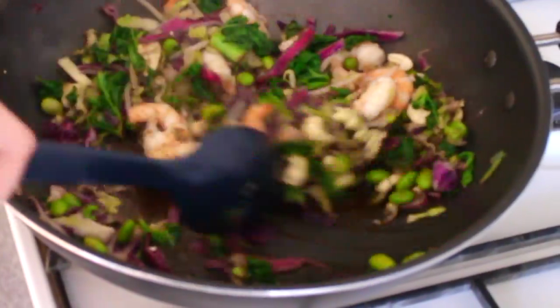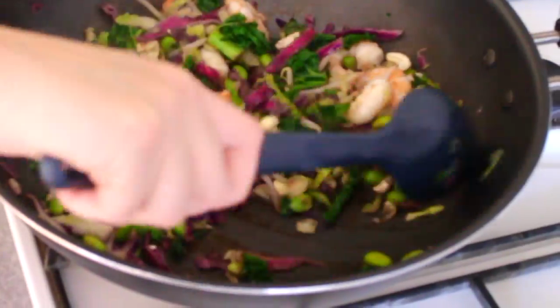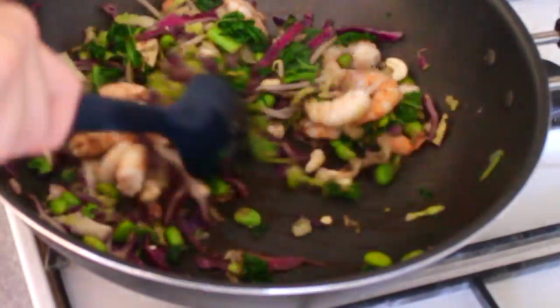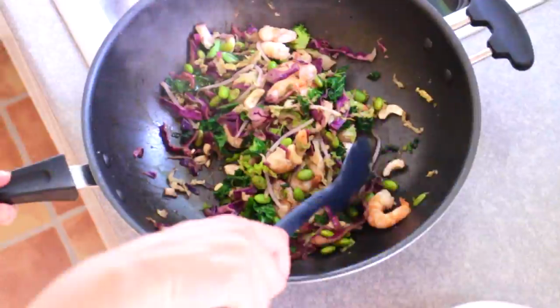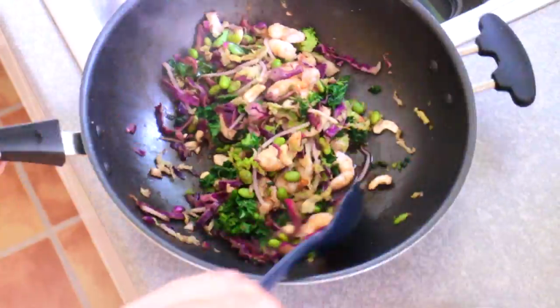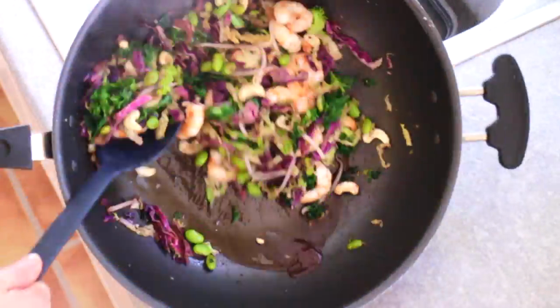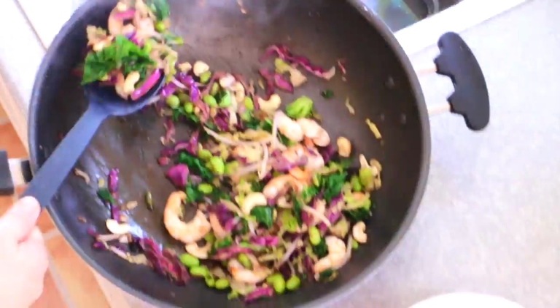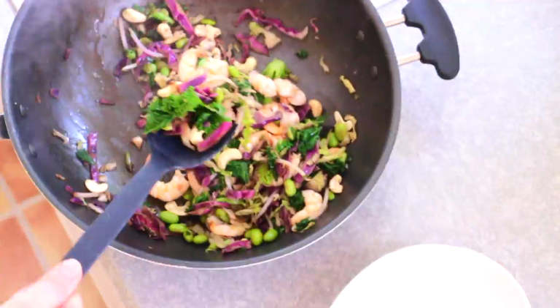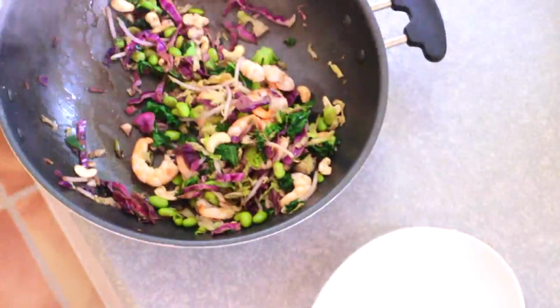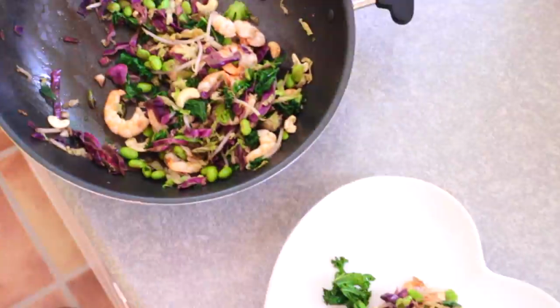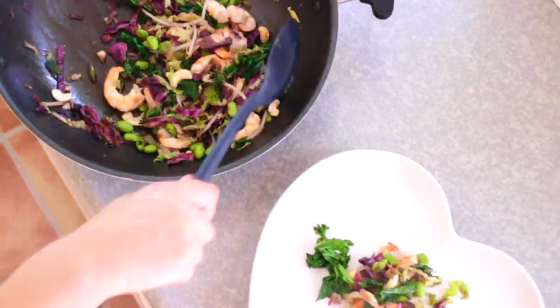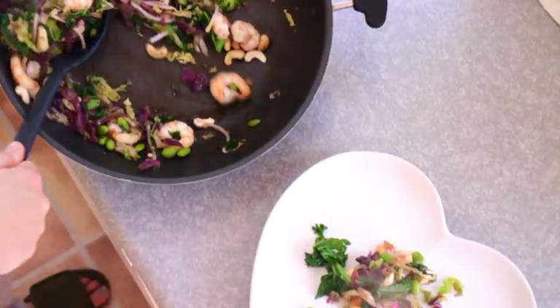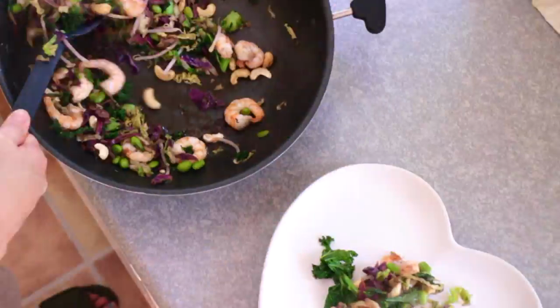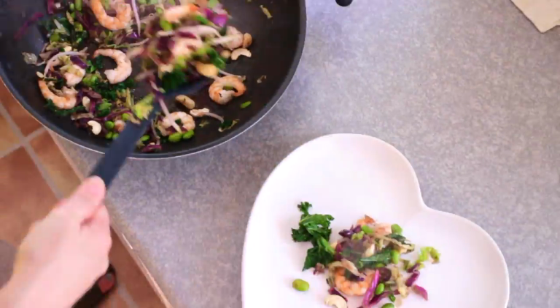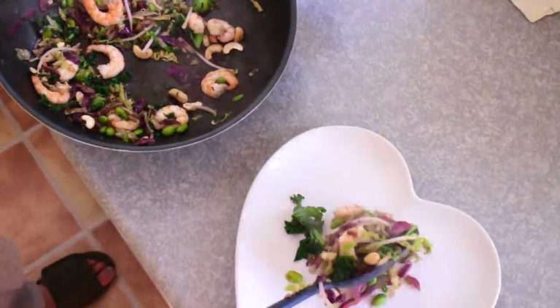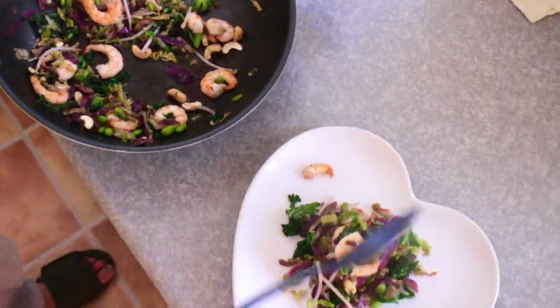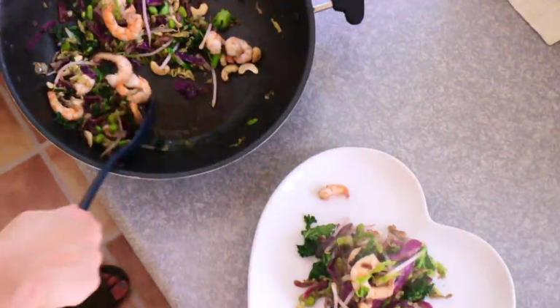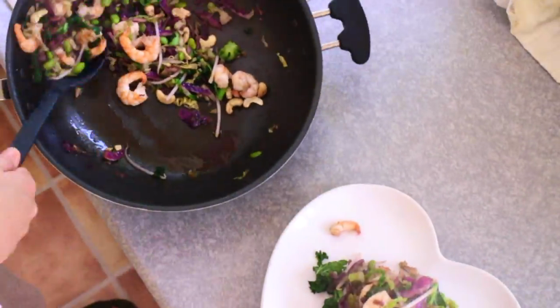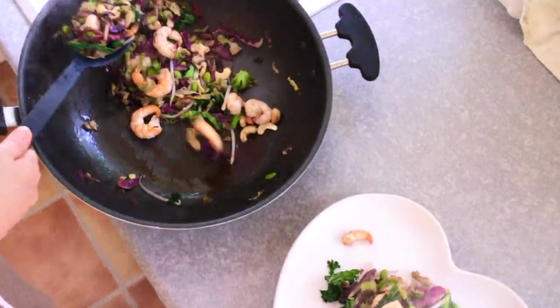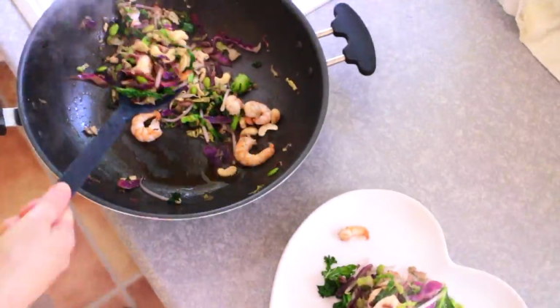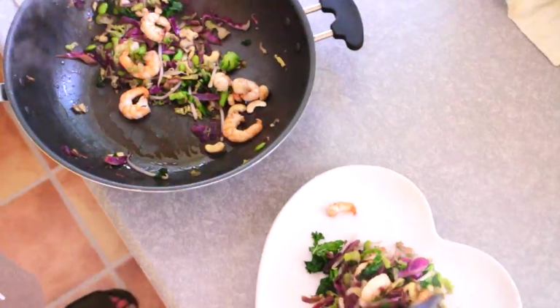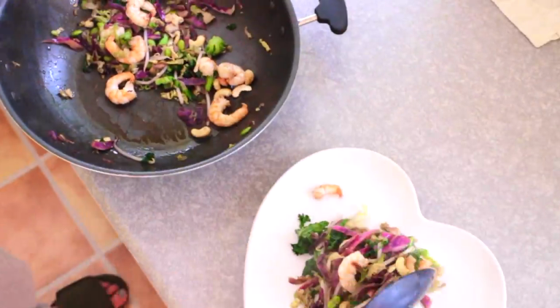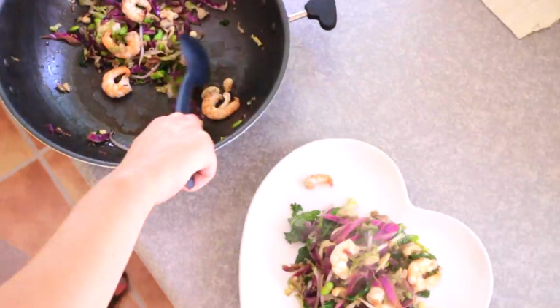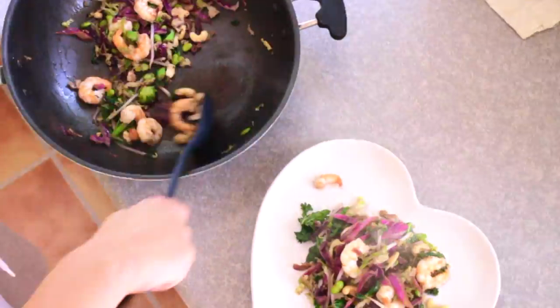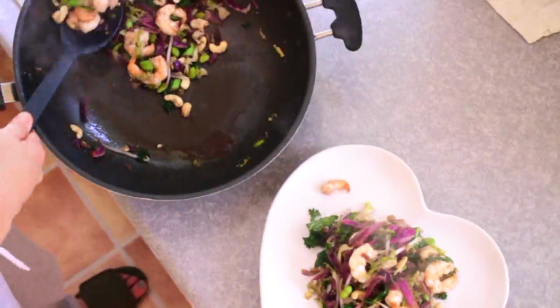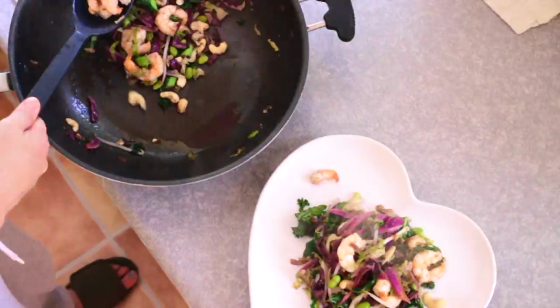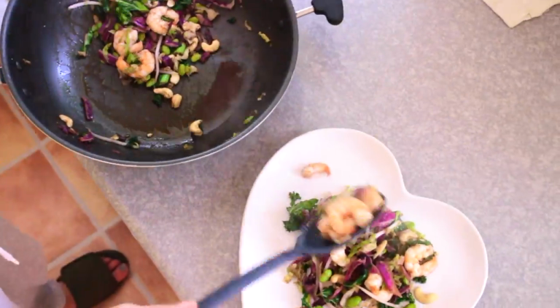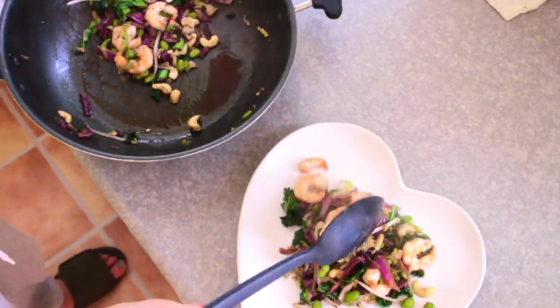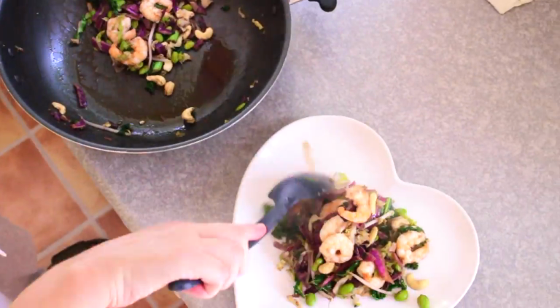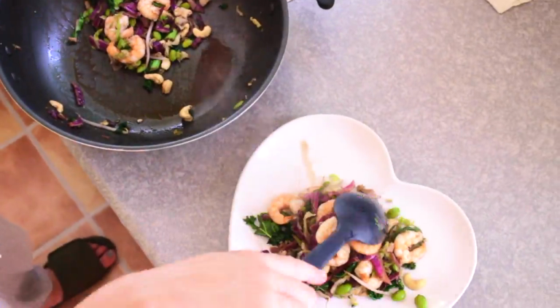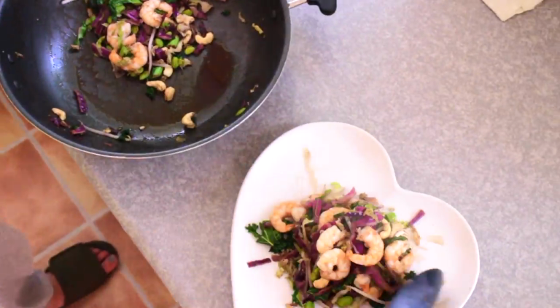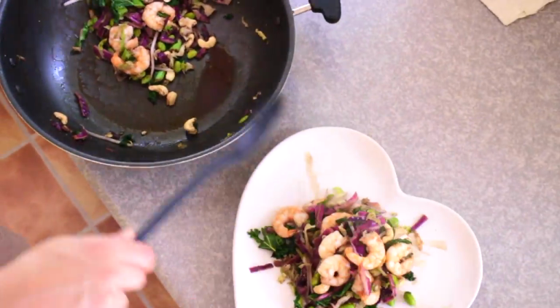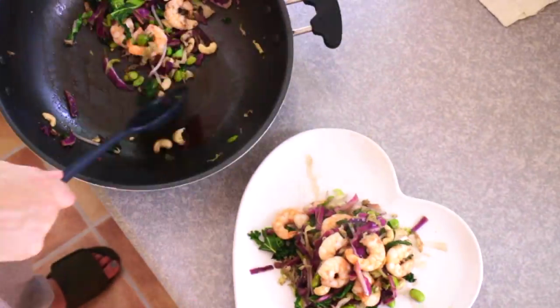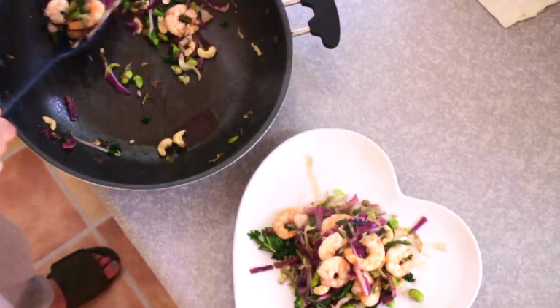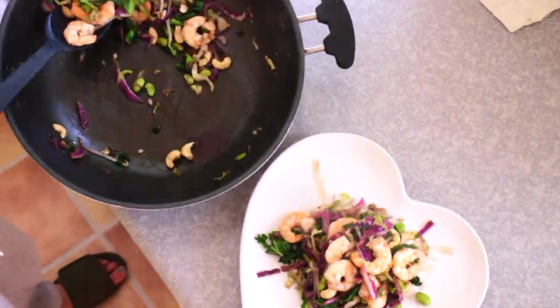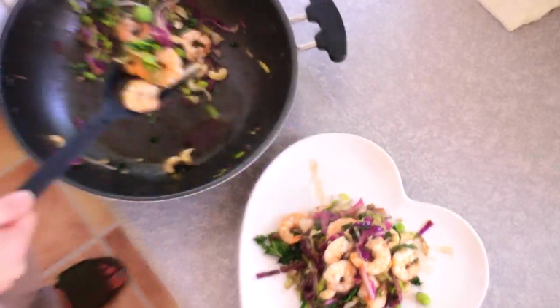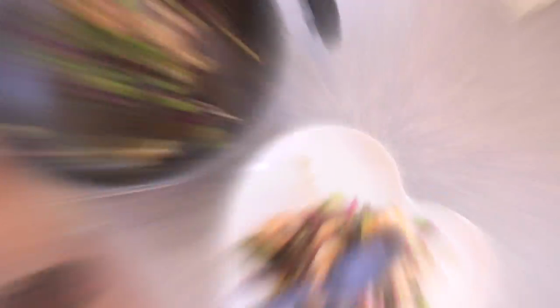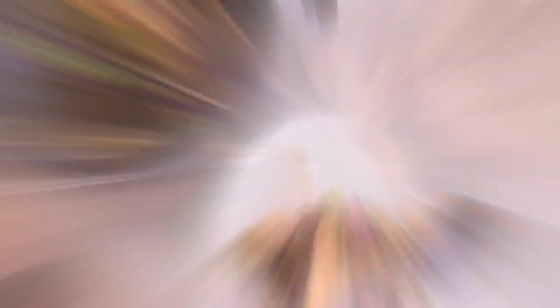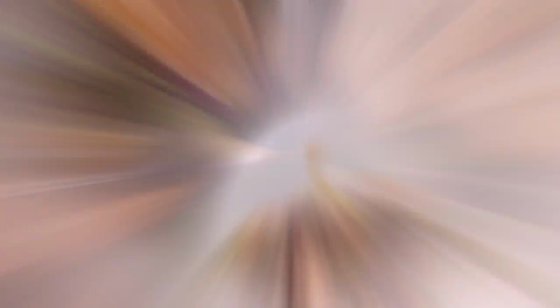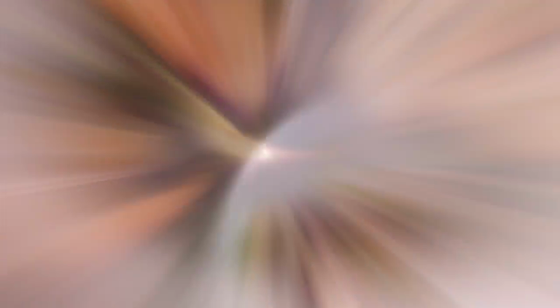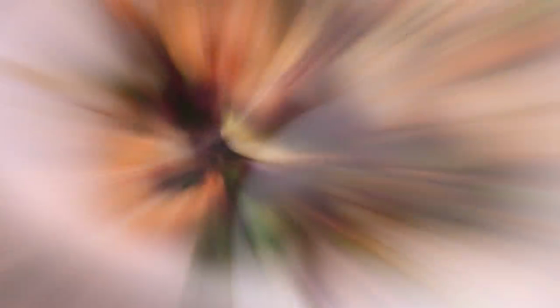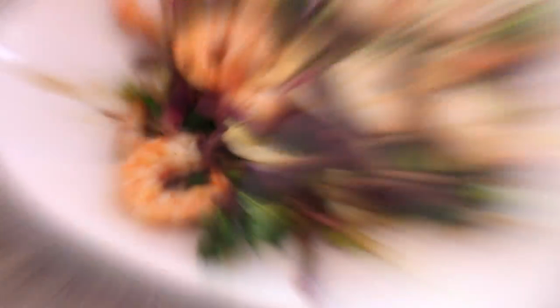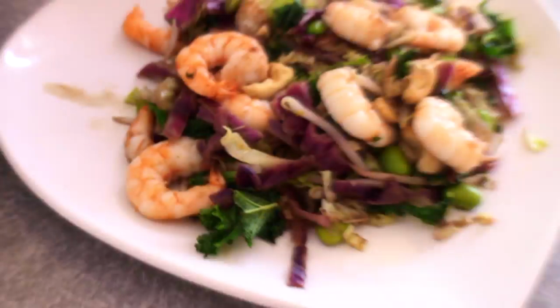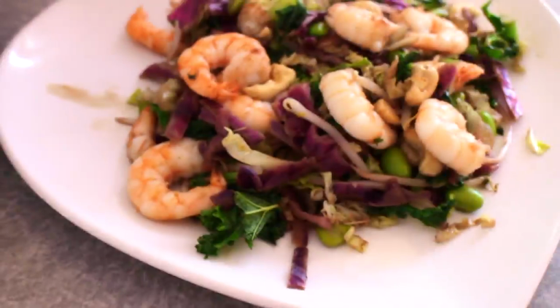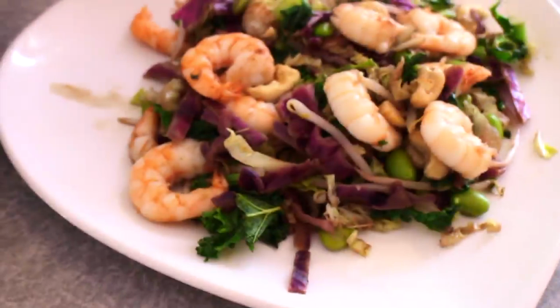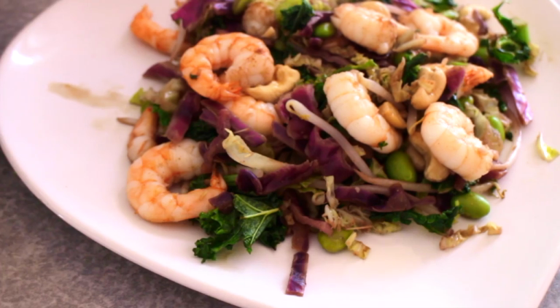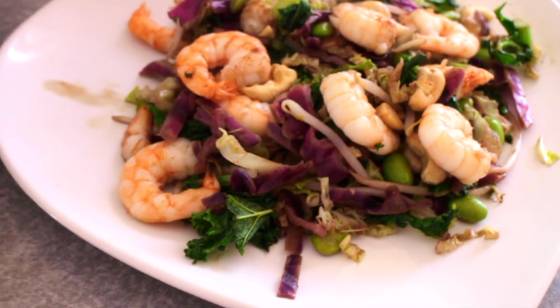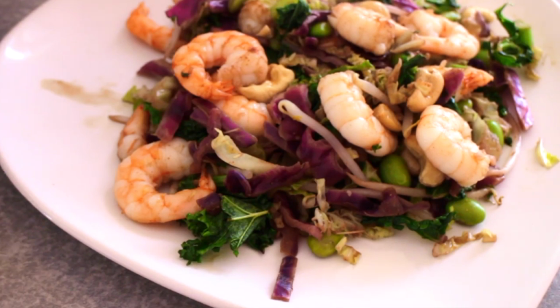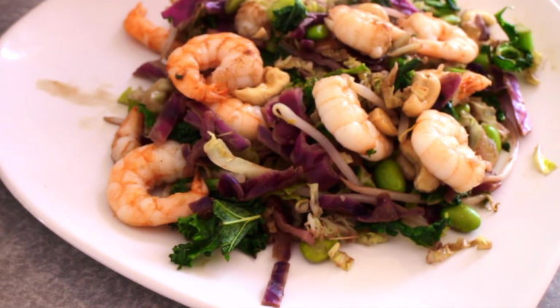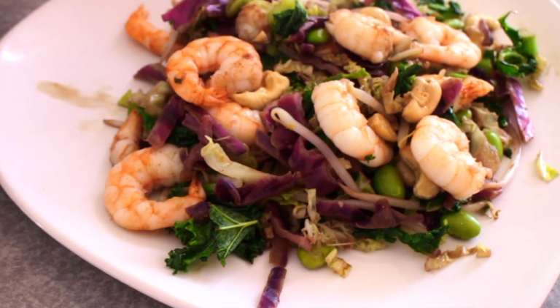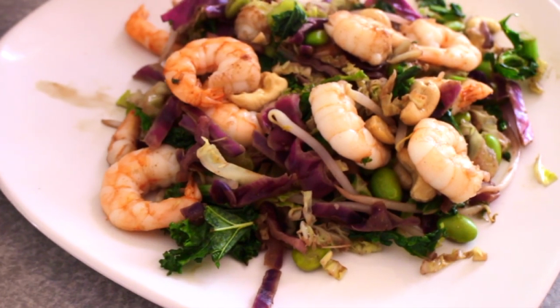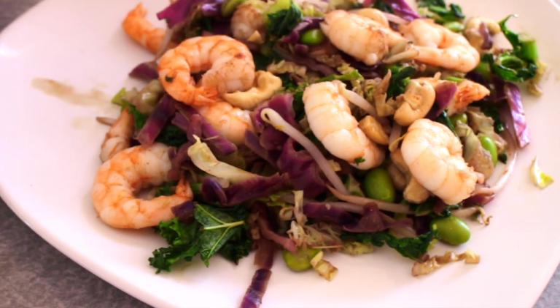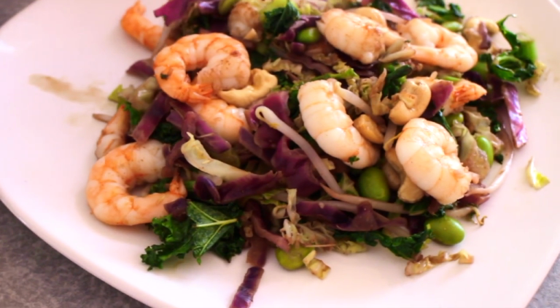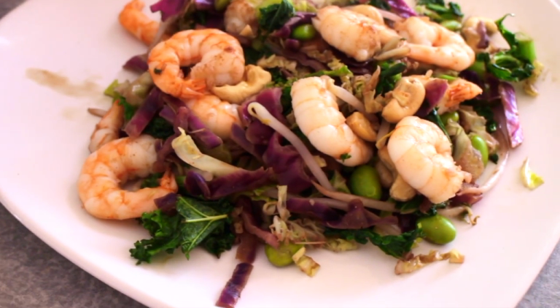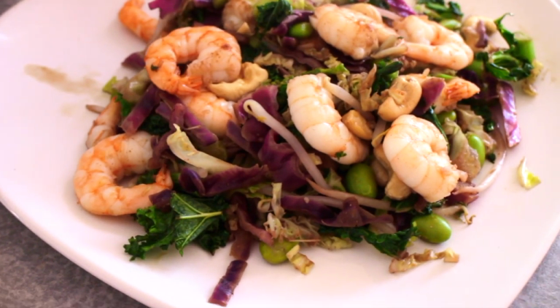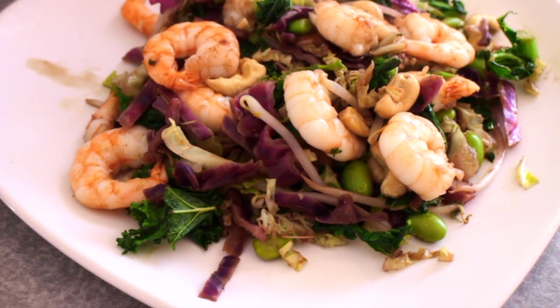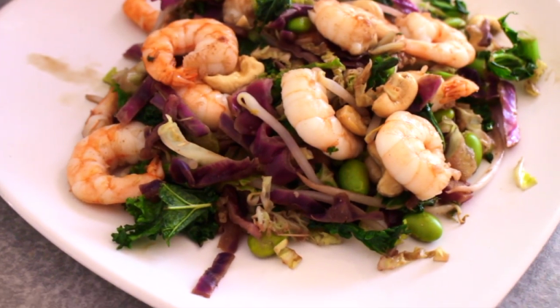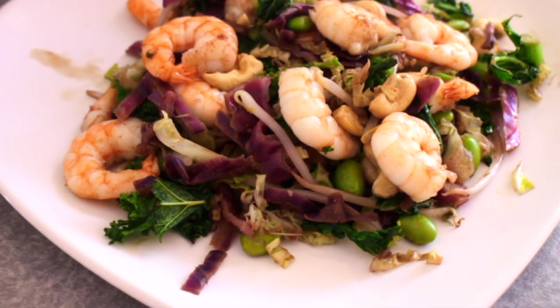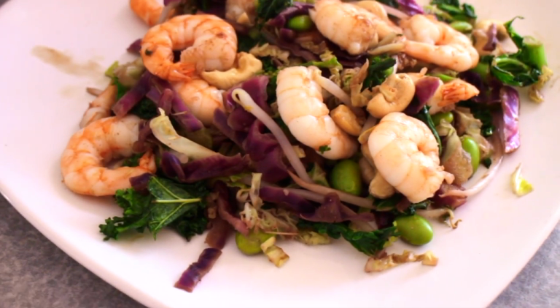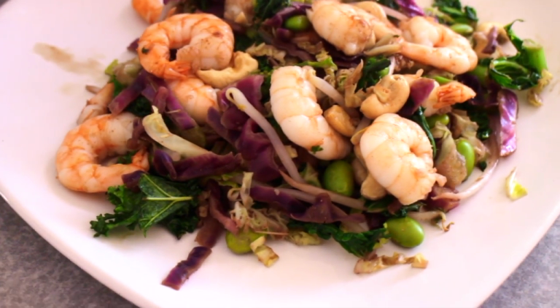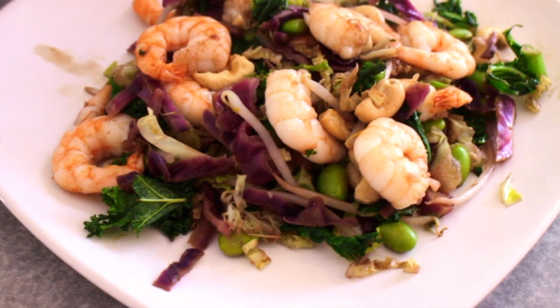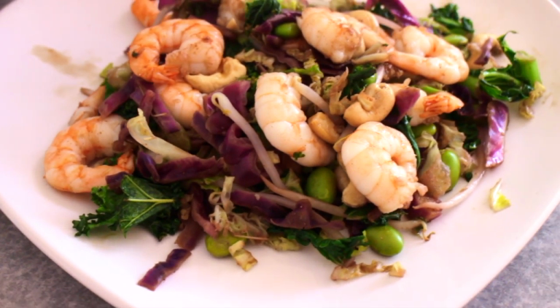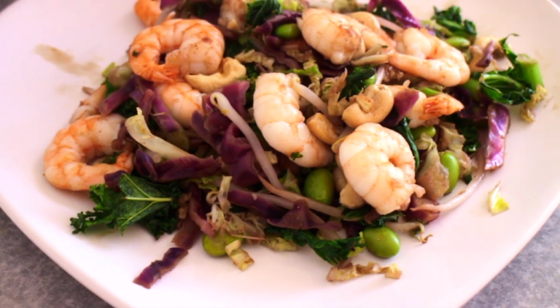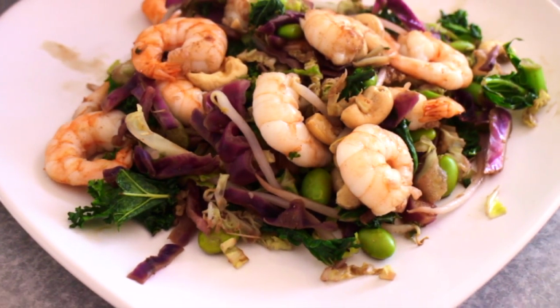Serve and enjoy this high protein, high essential fatty acids and low carbohydrate dinner.